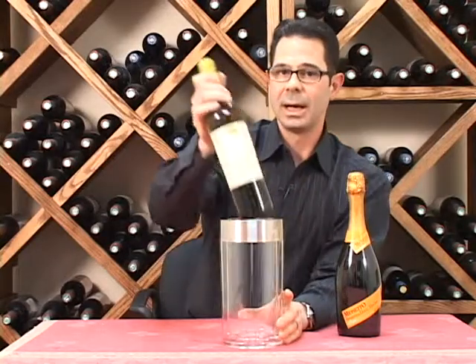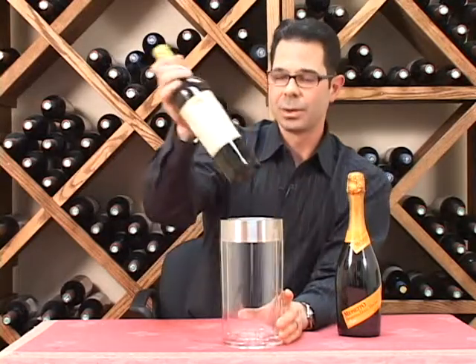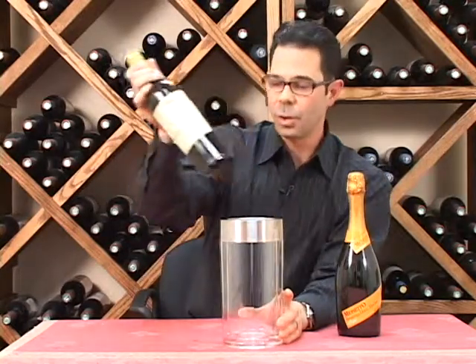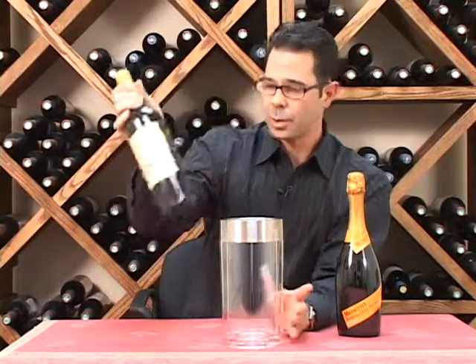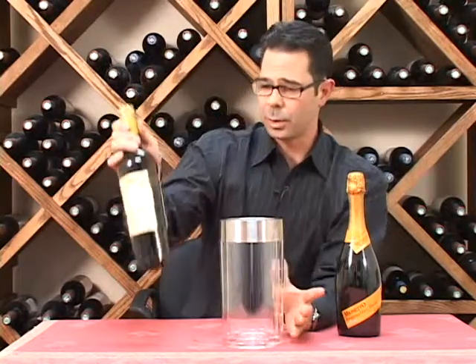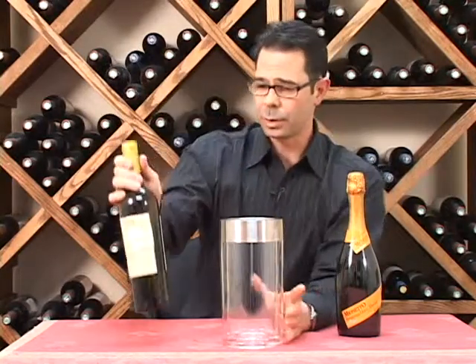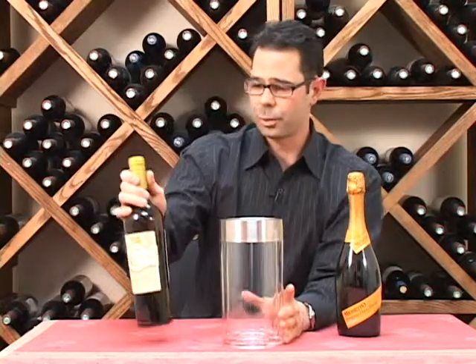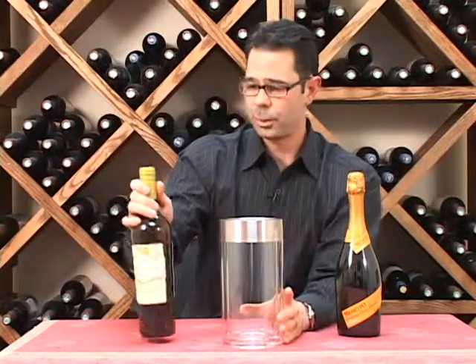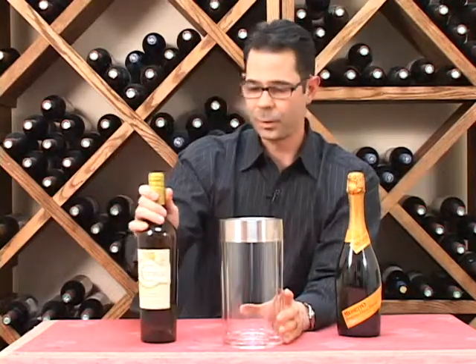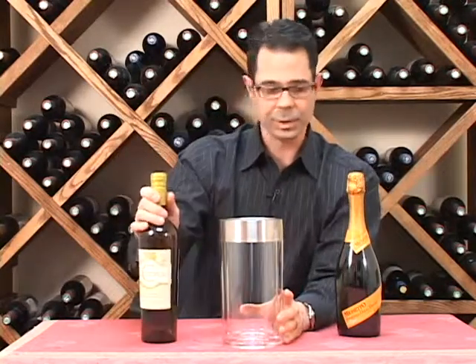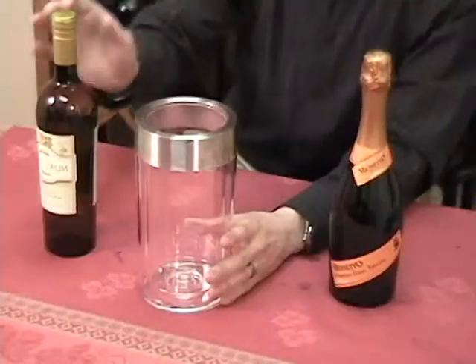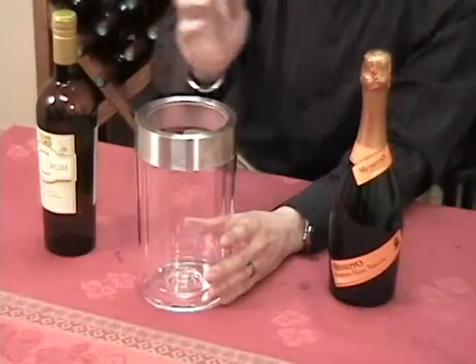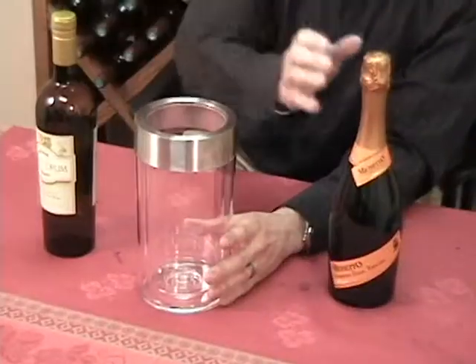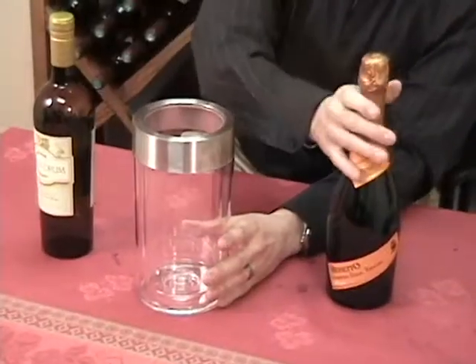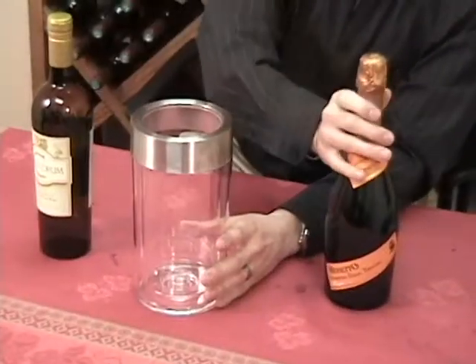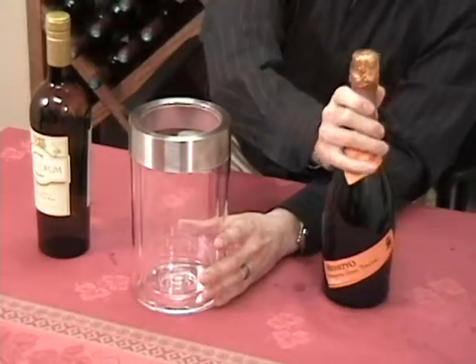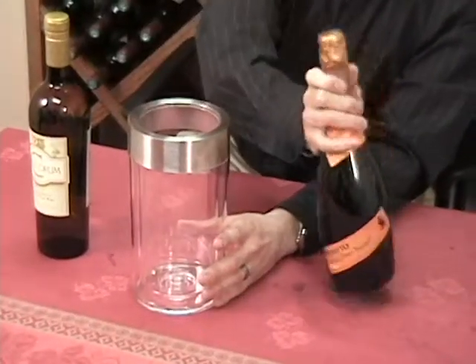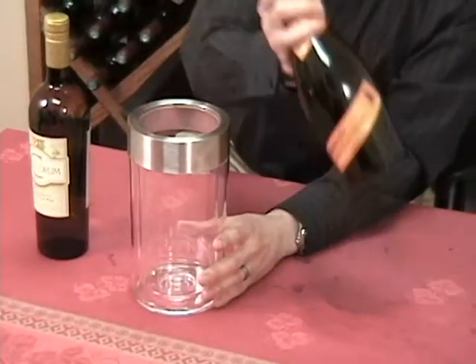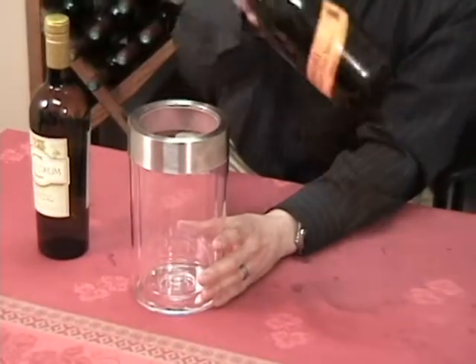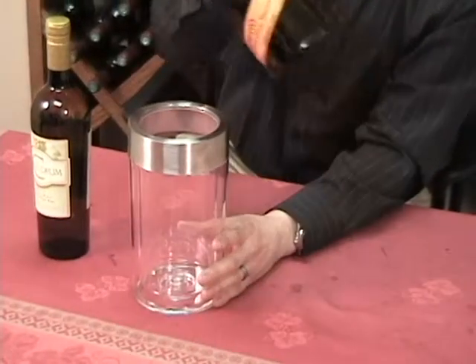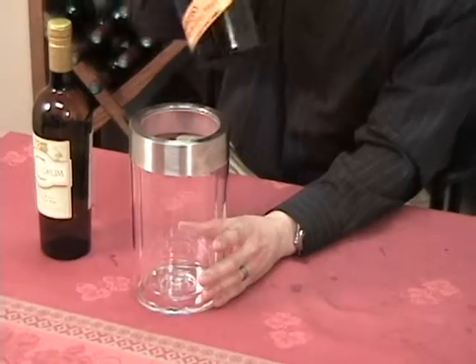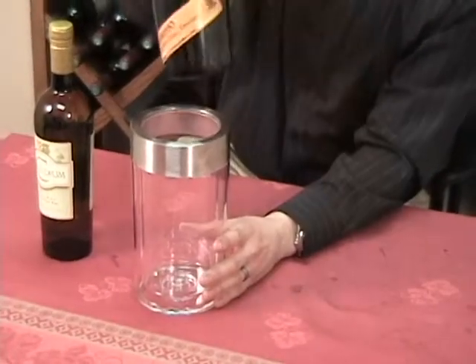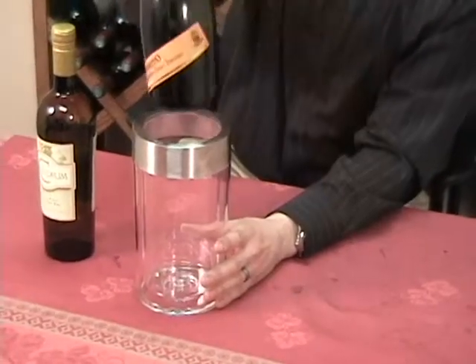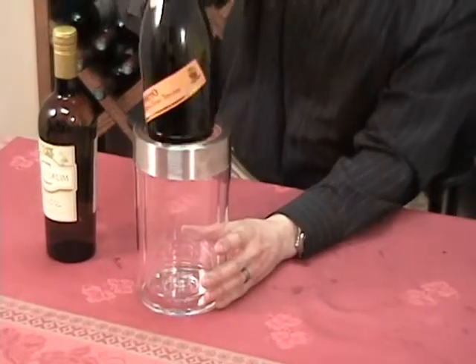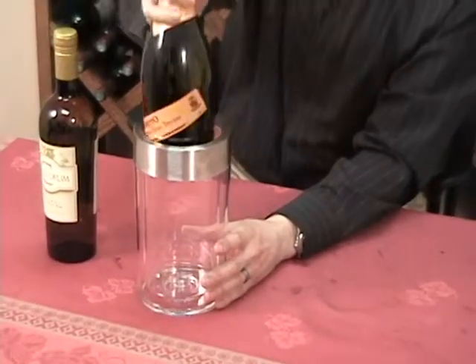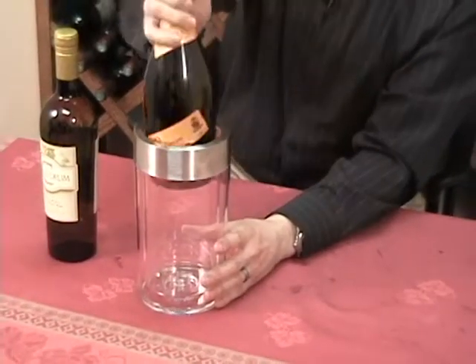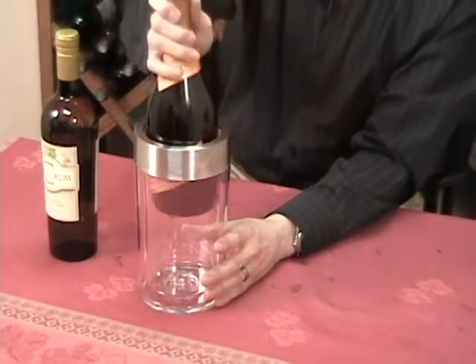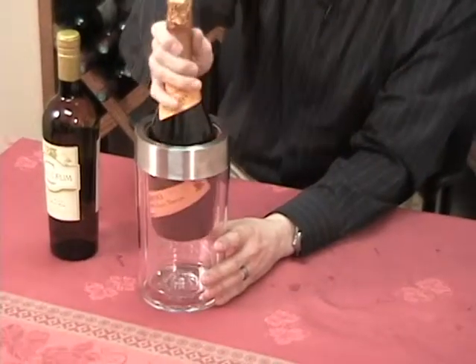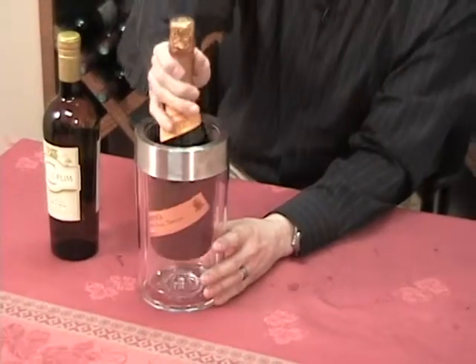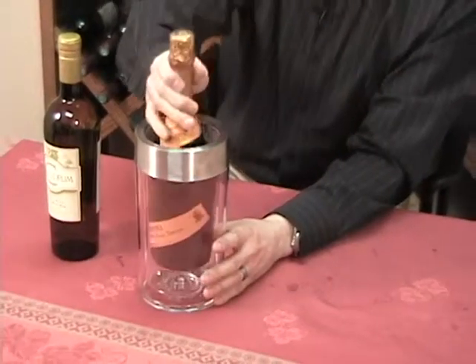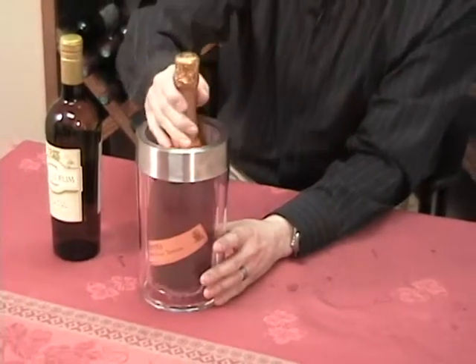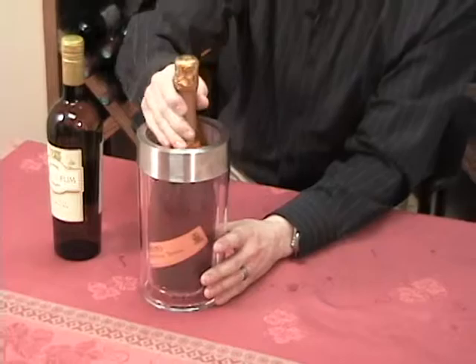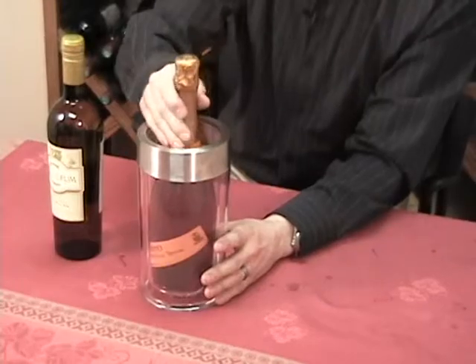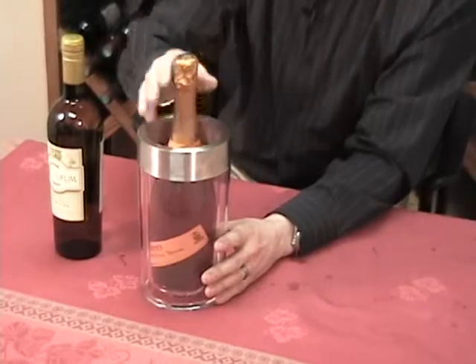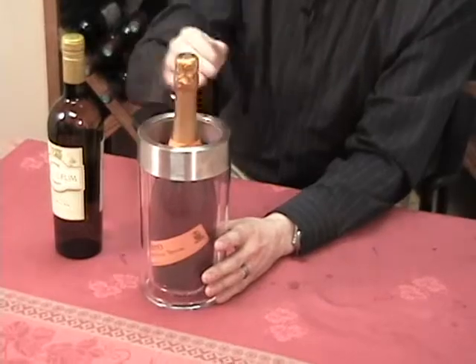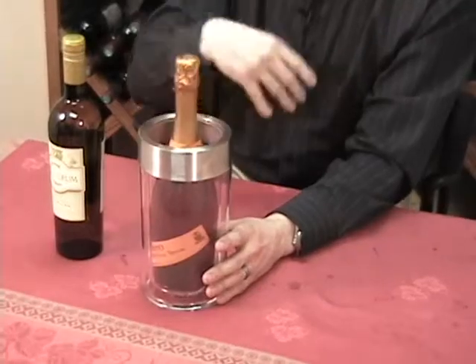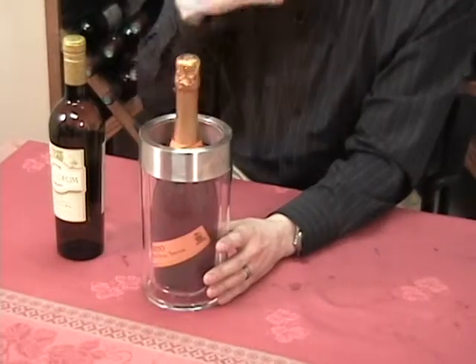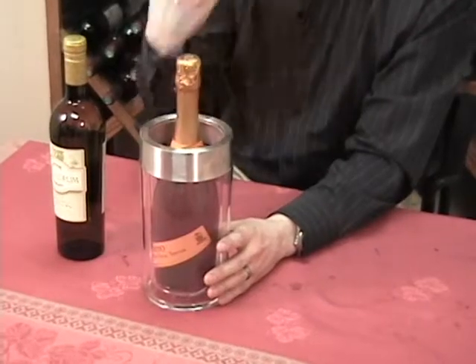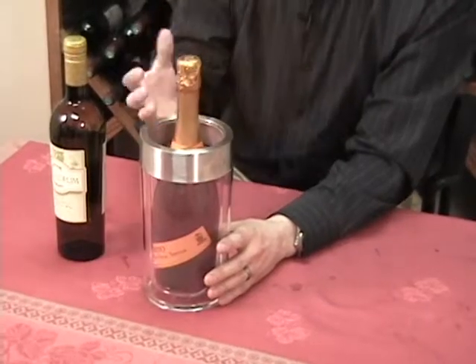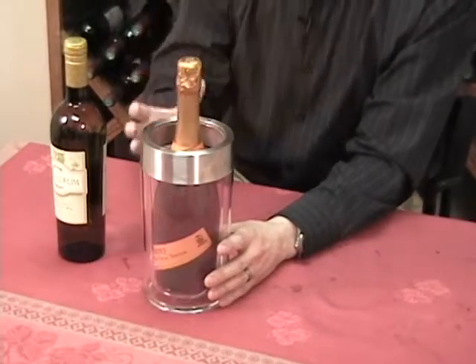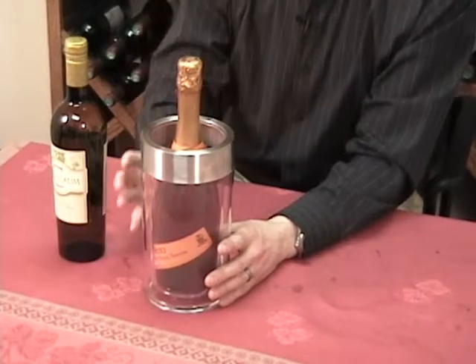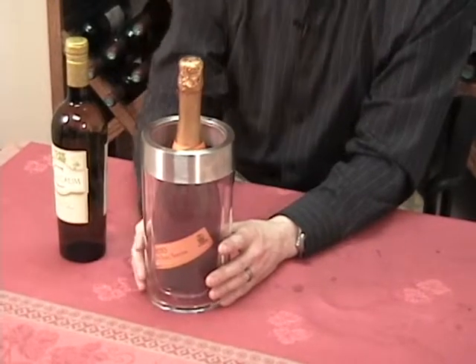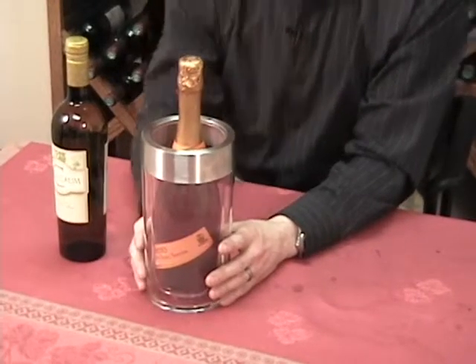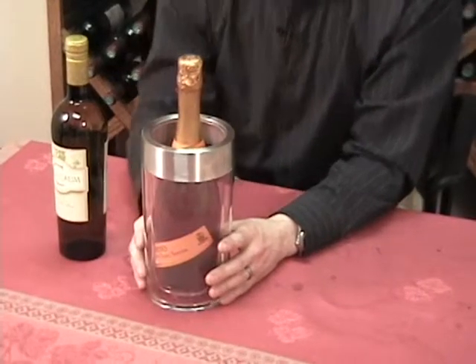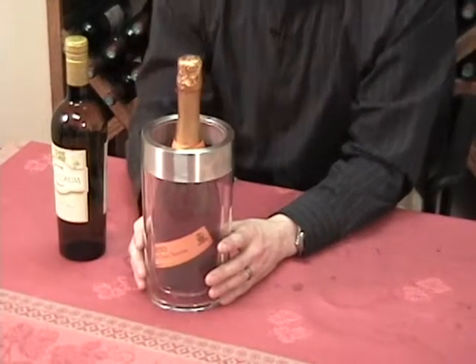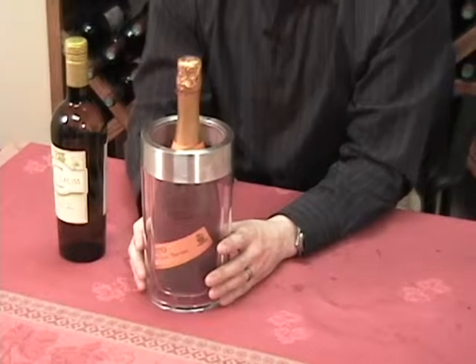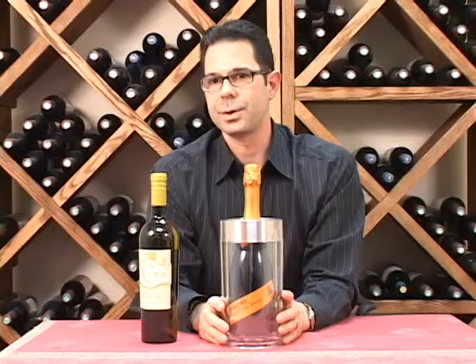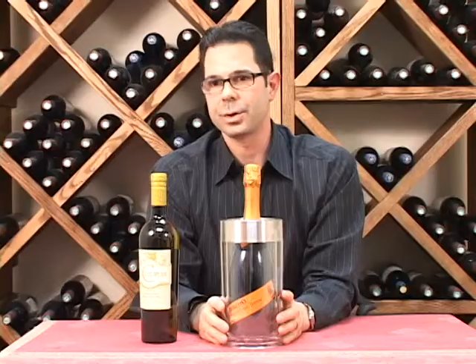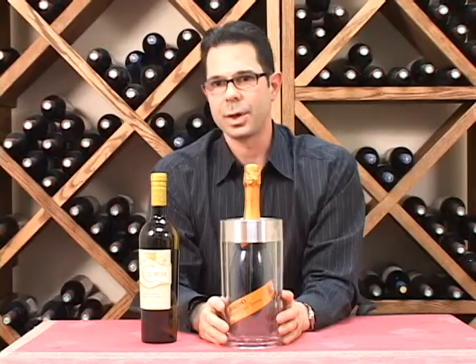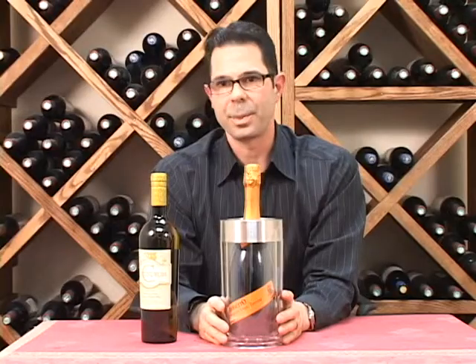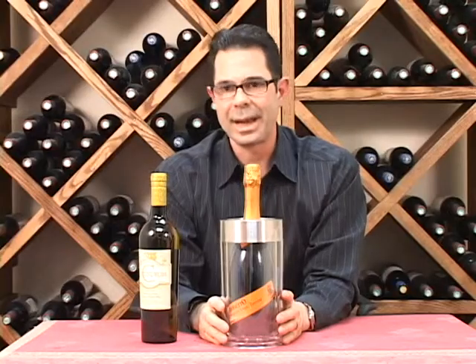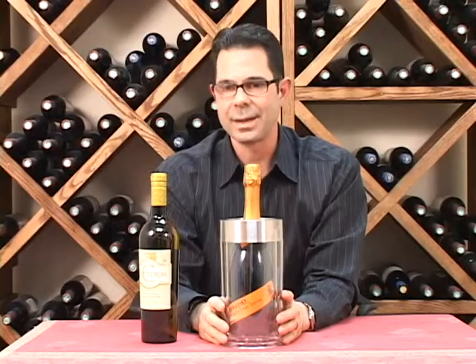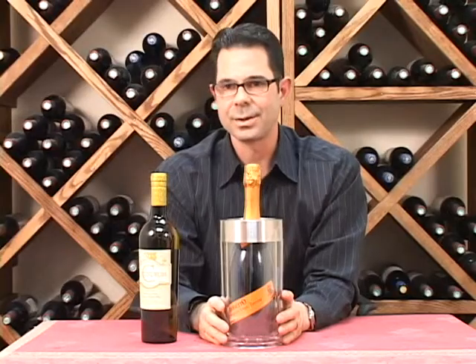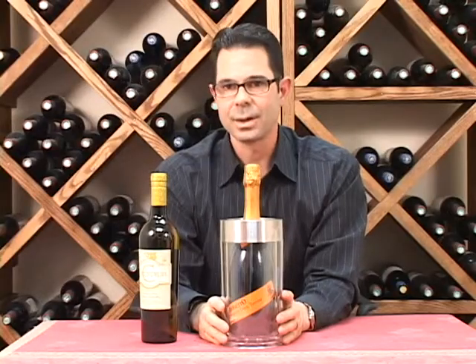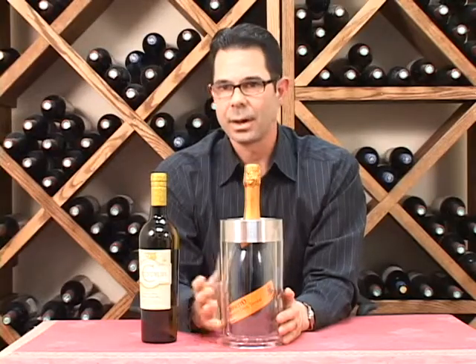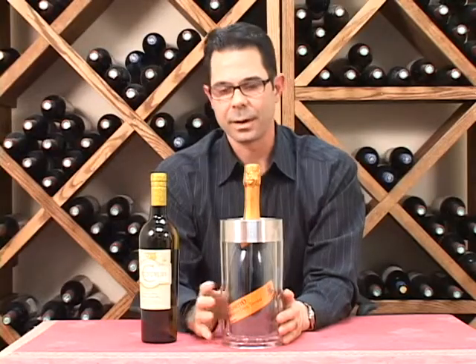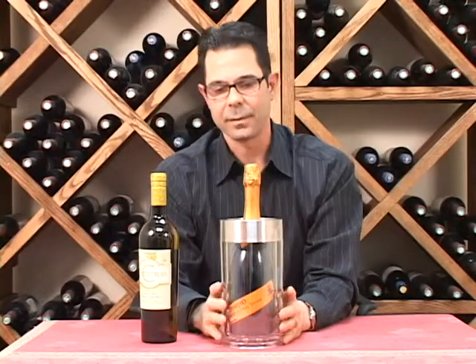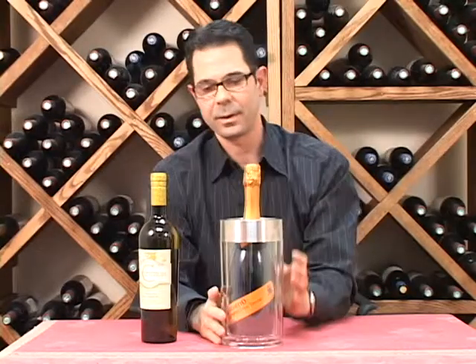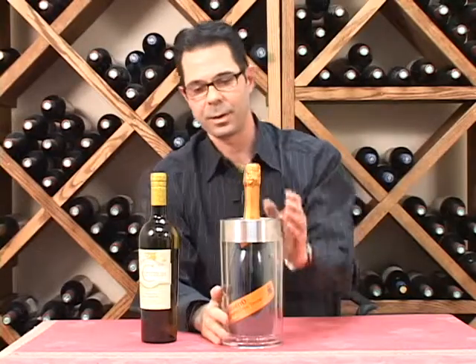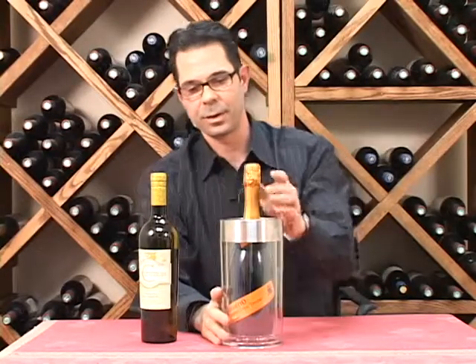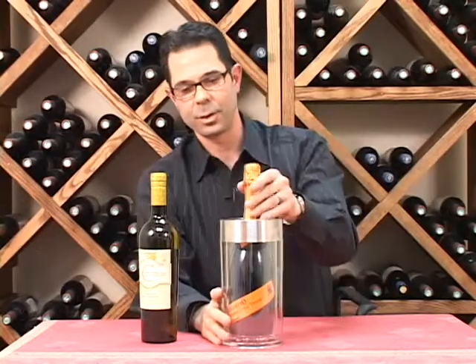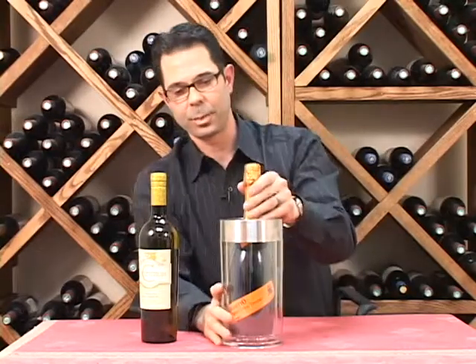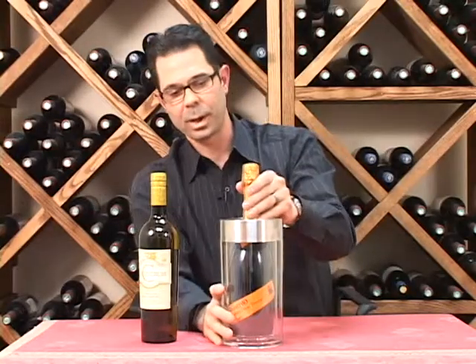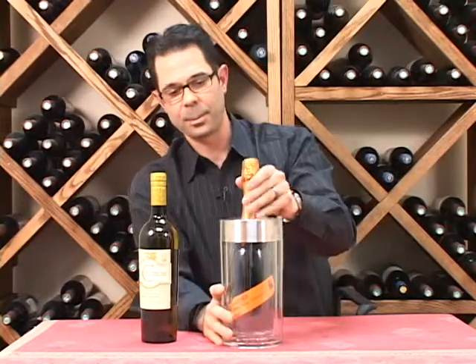It's also extremely versatile. It's going to hold up to your standard champagne sized bottles, so most of your wines or your champagnes are going to fit in here no problem.